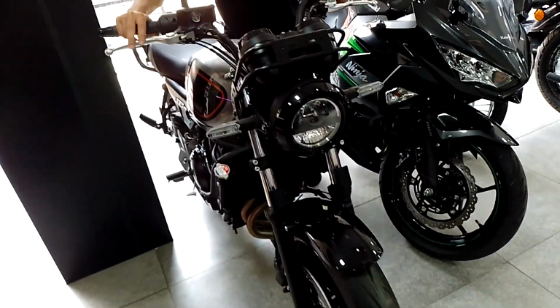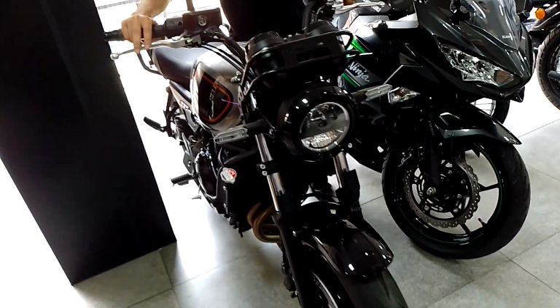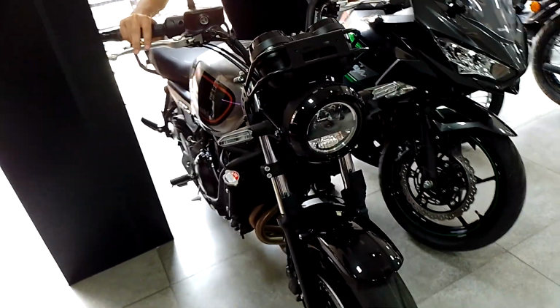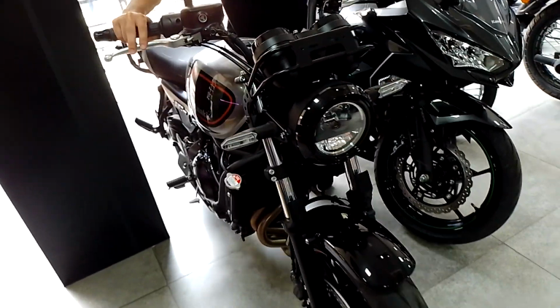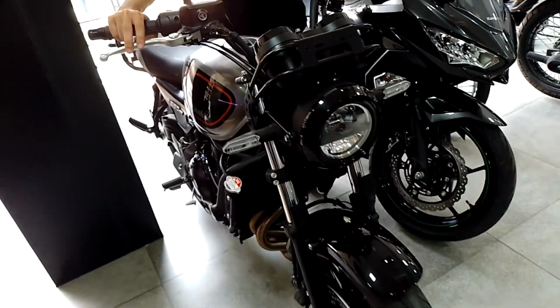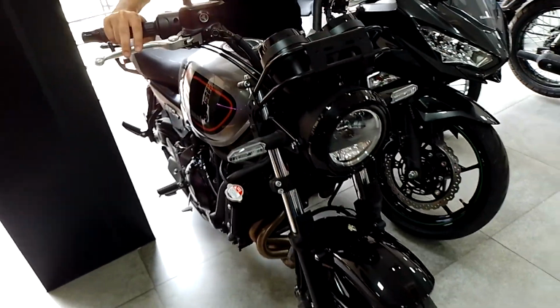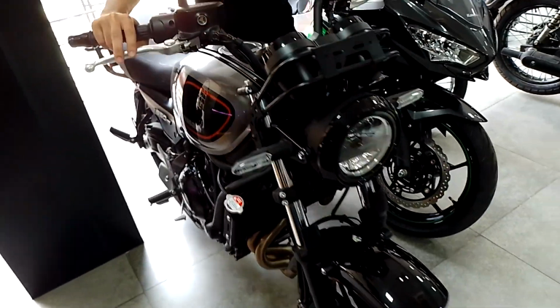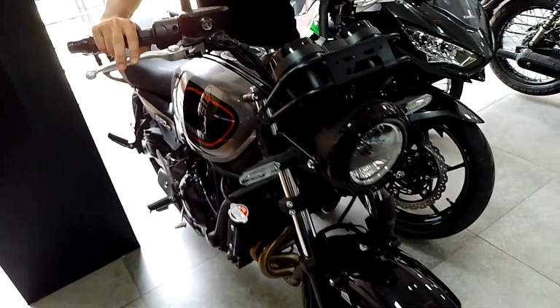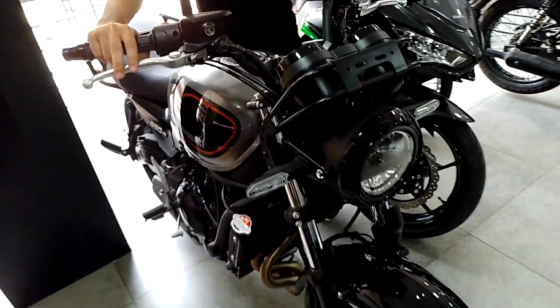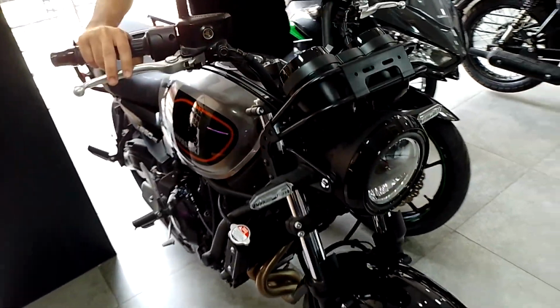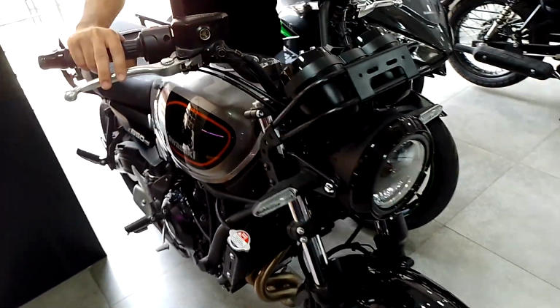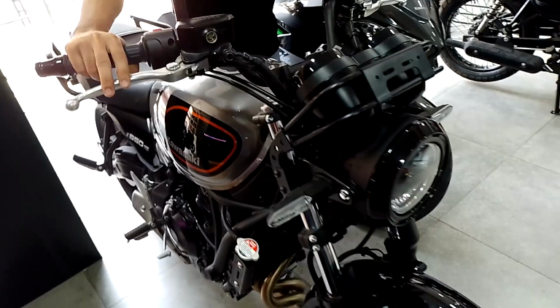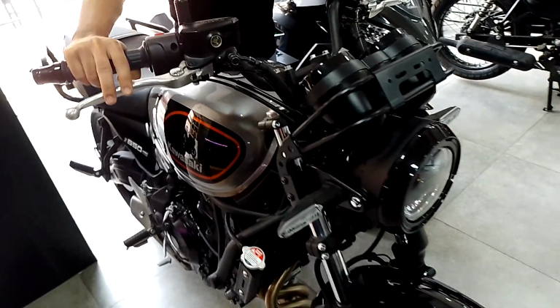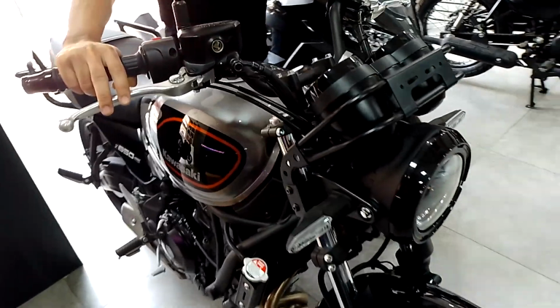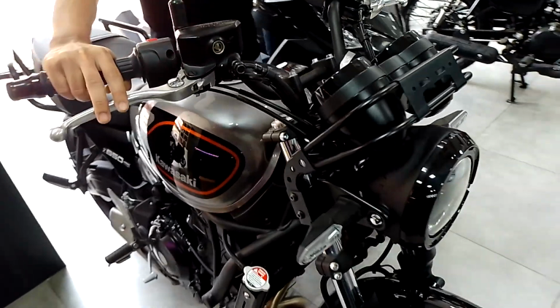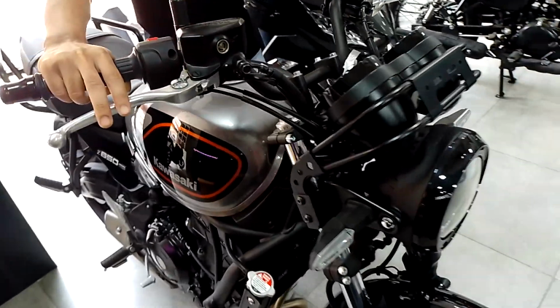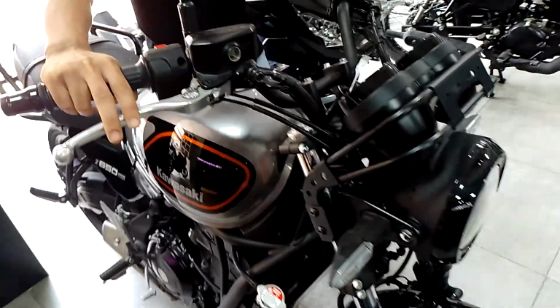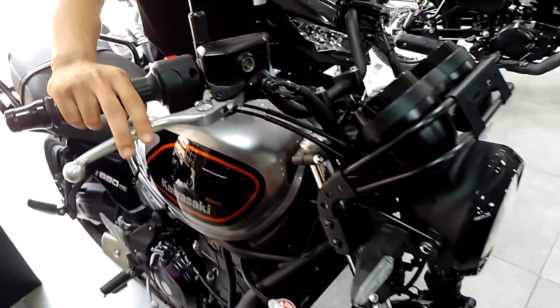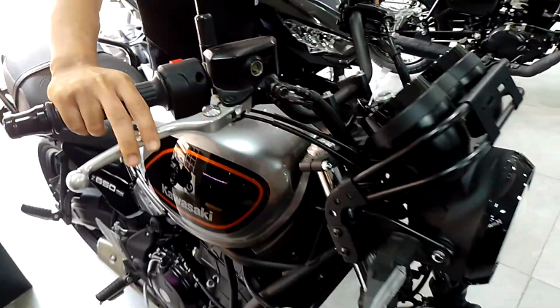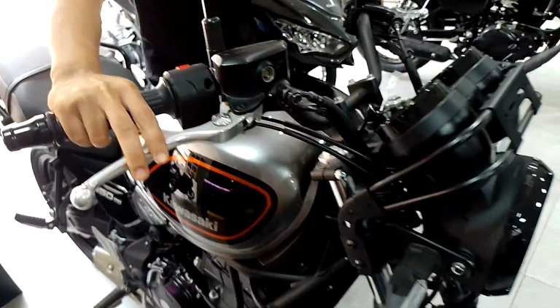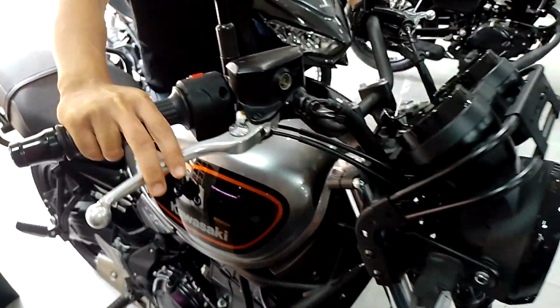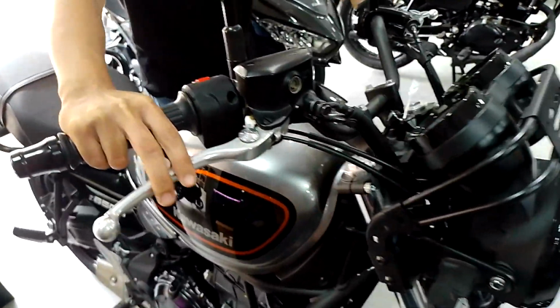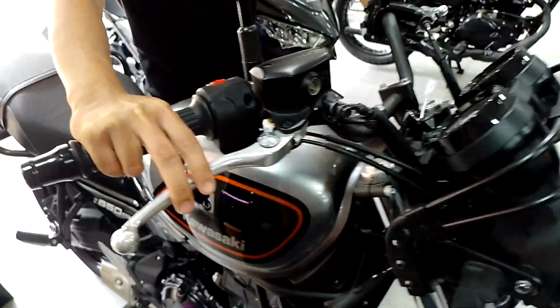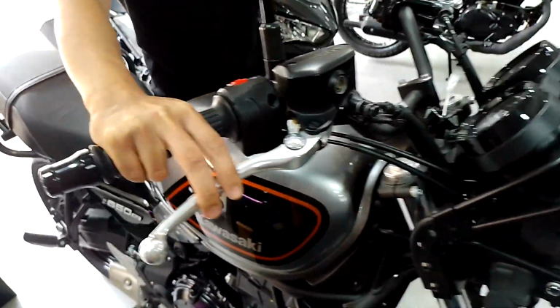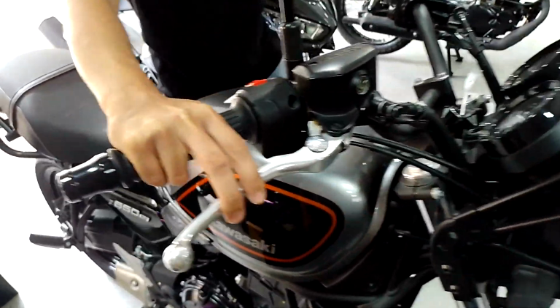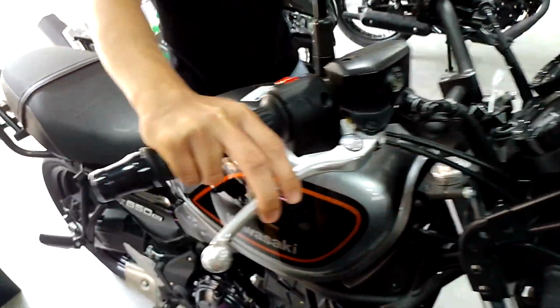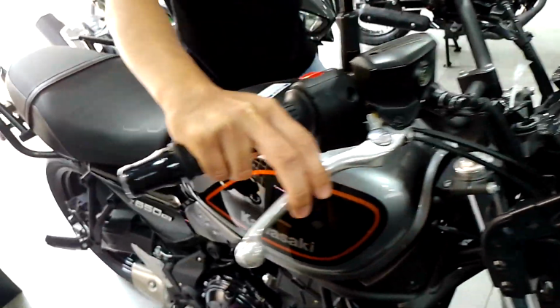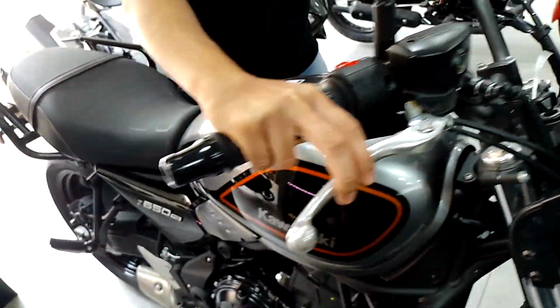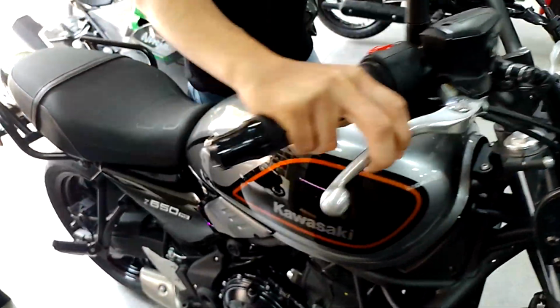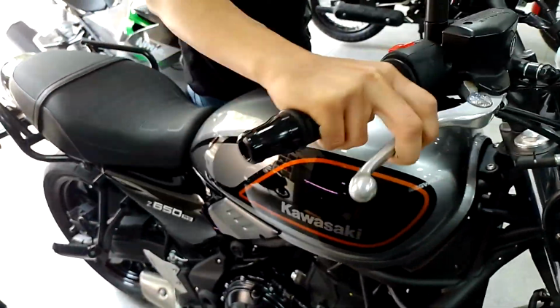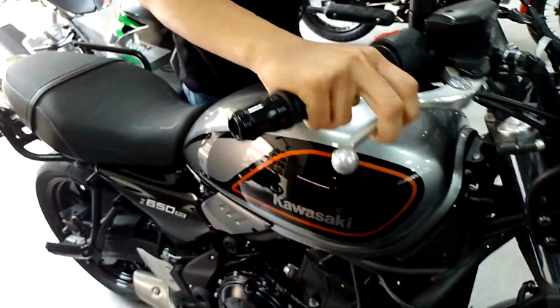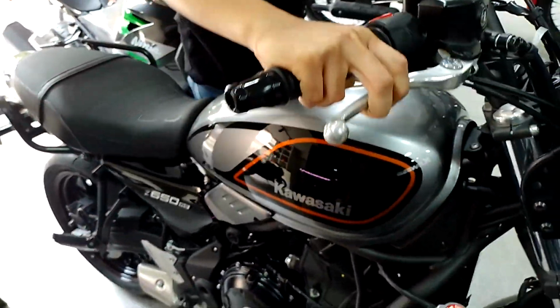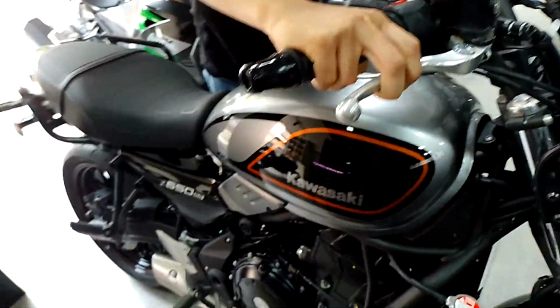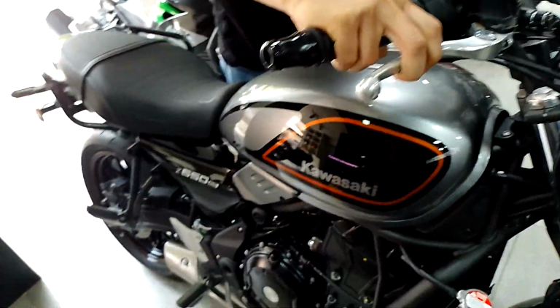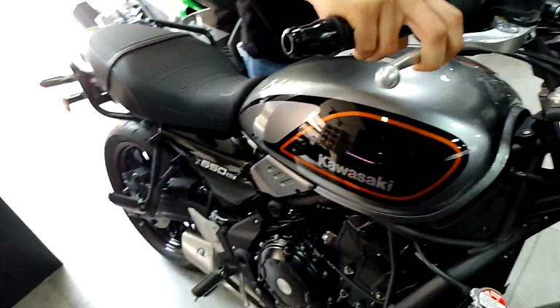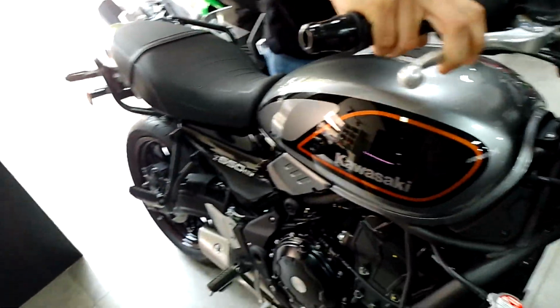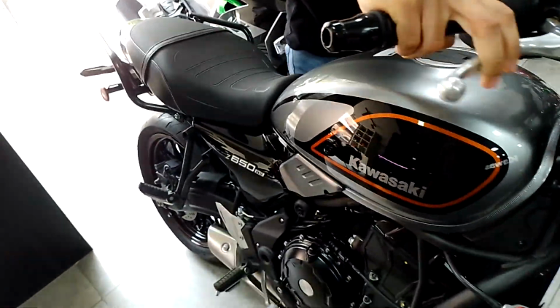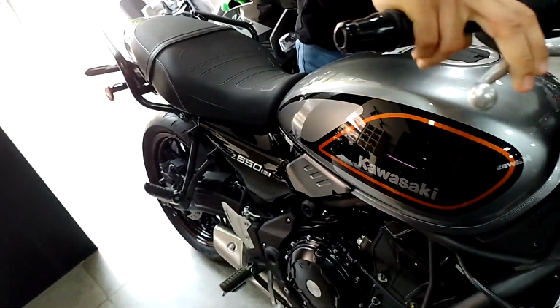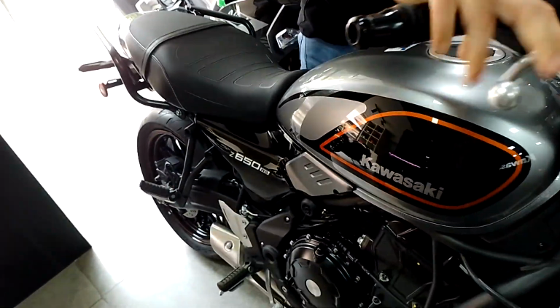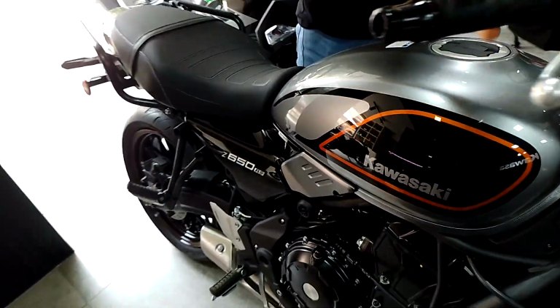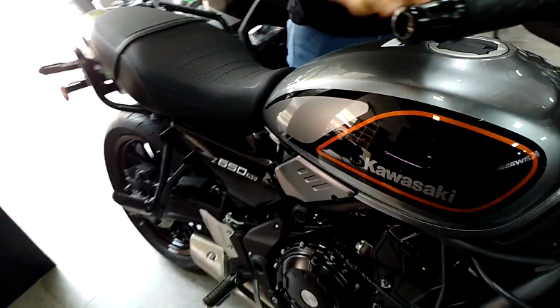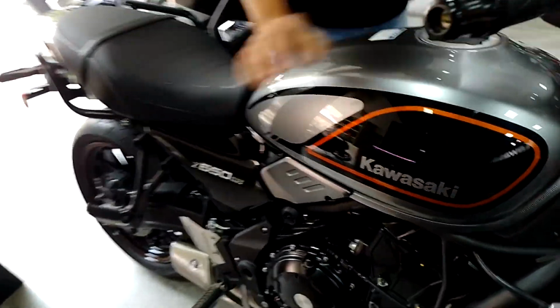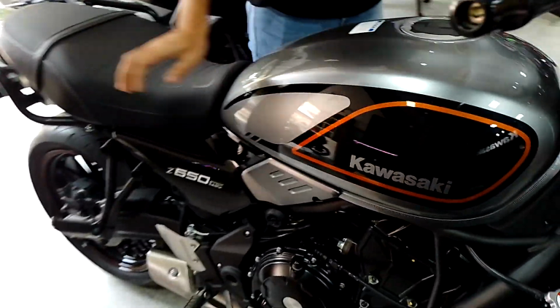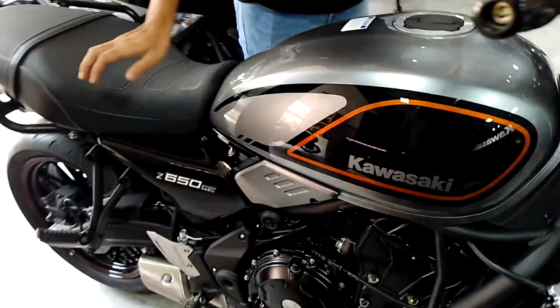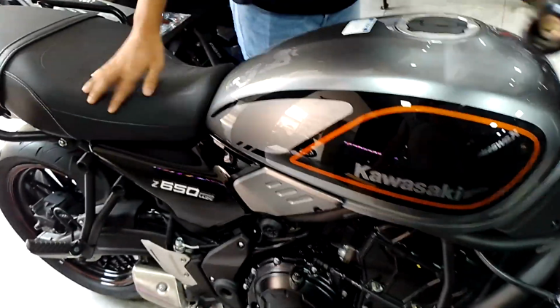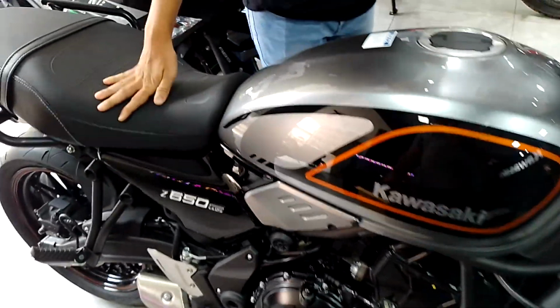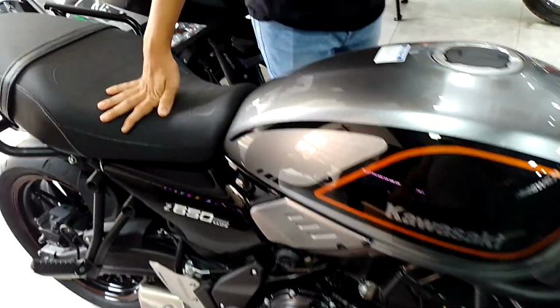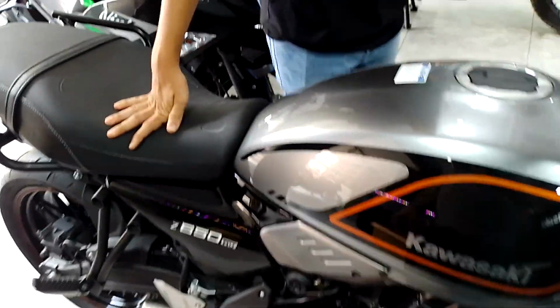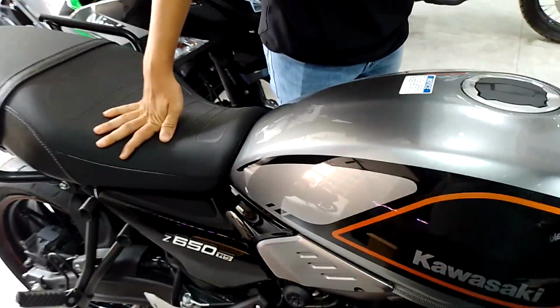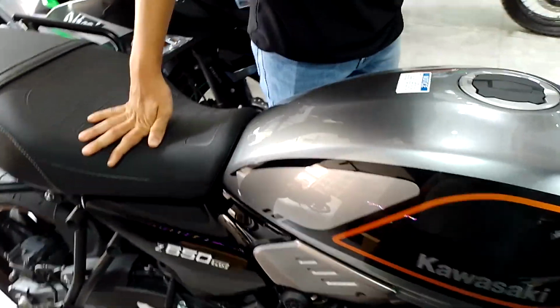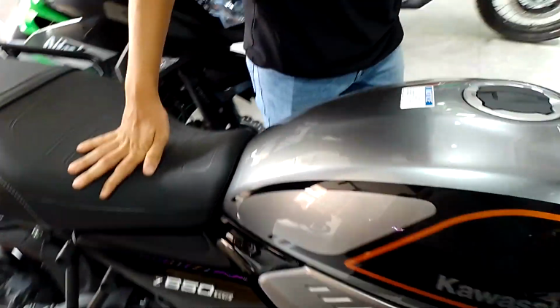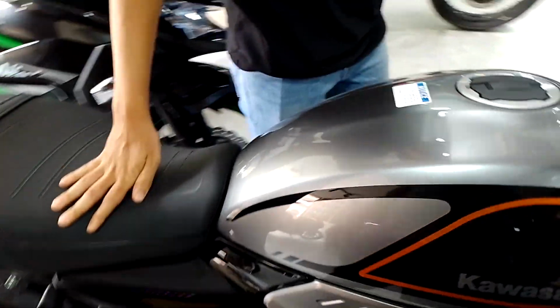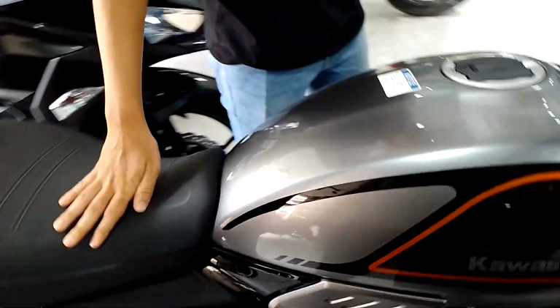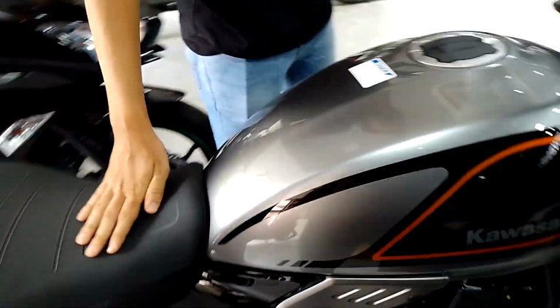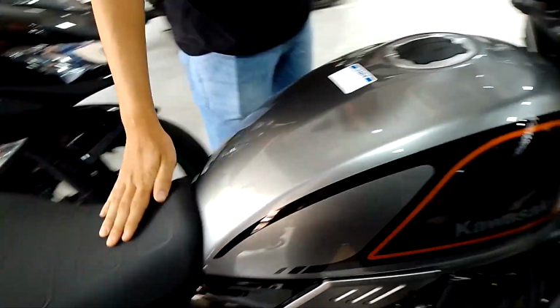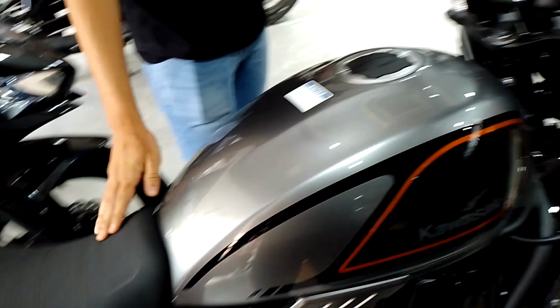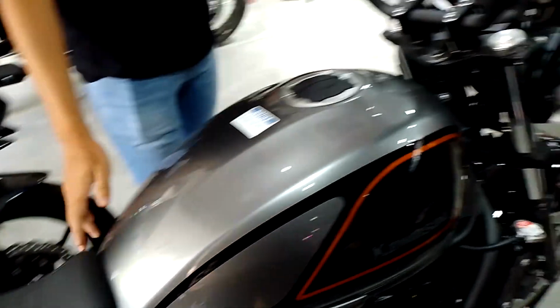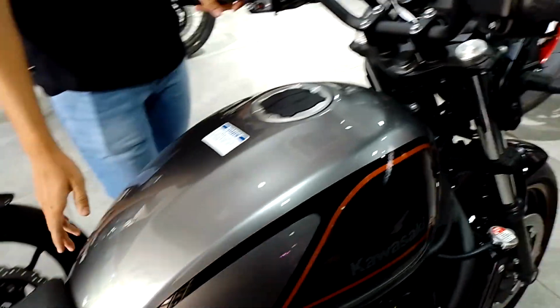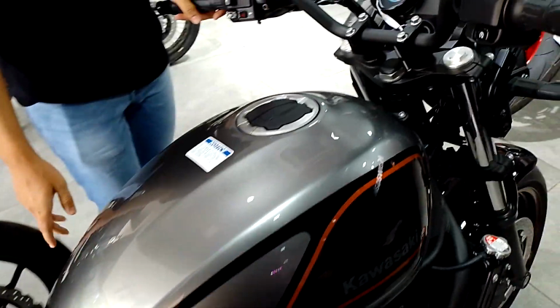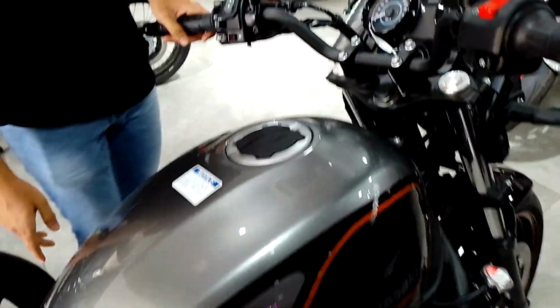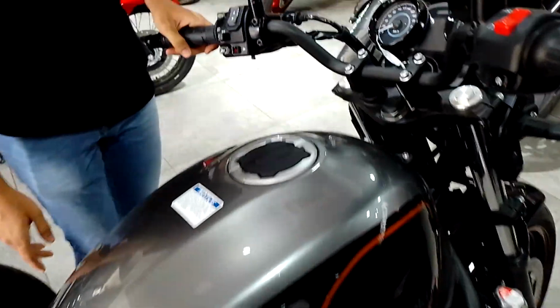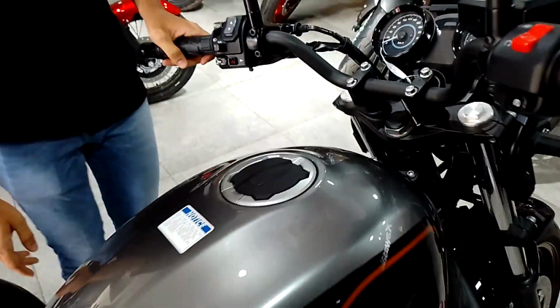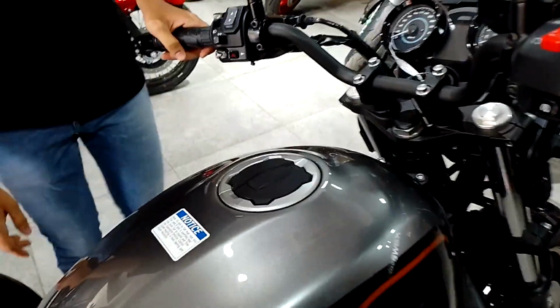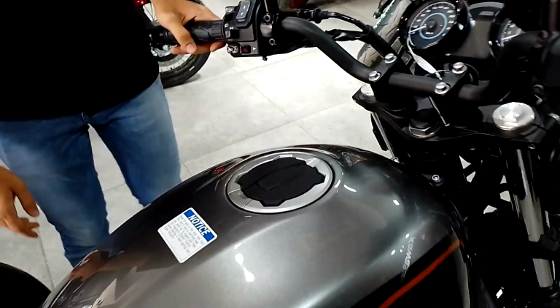This is the full naked version. It's a naked super sport — retro style, for the 650 parallel.